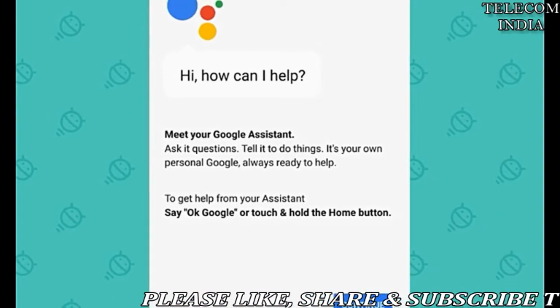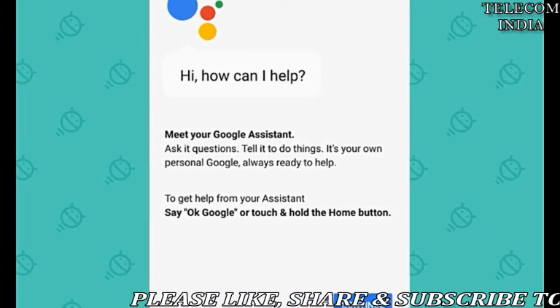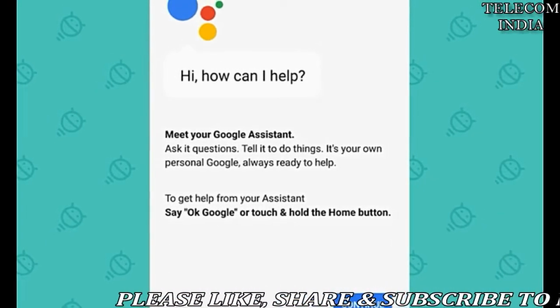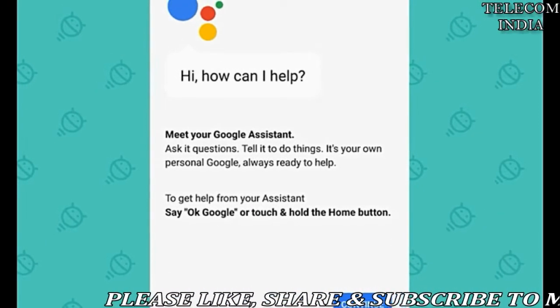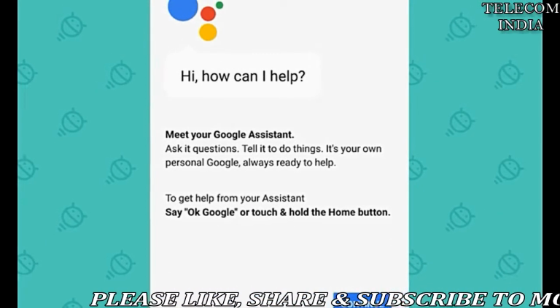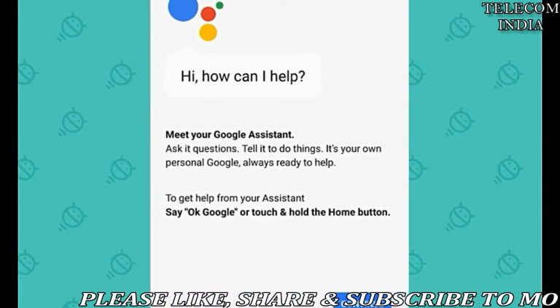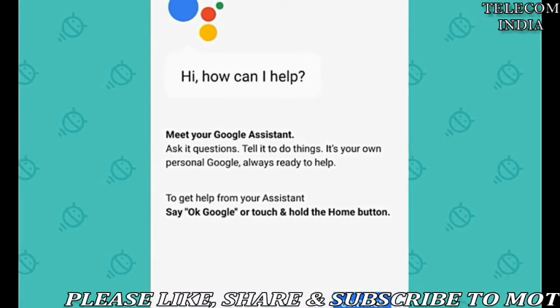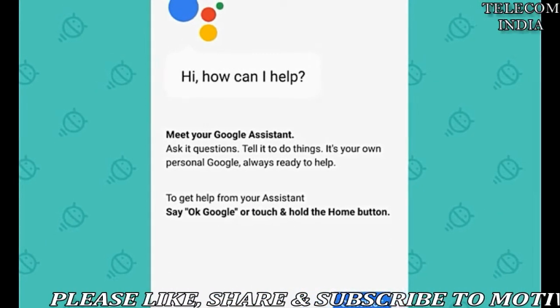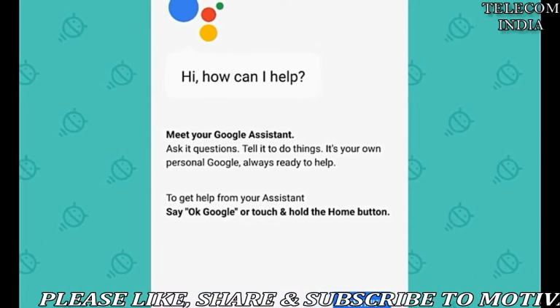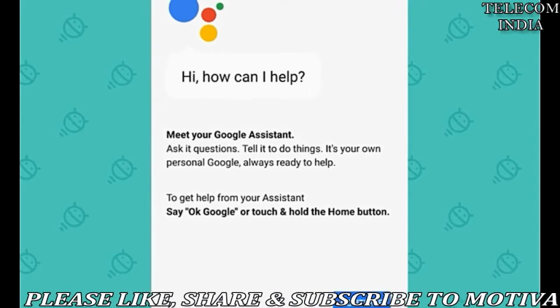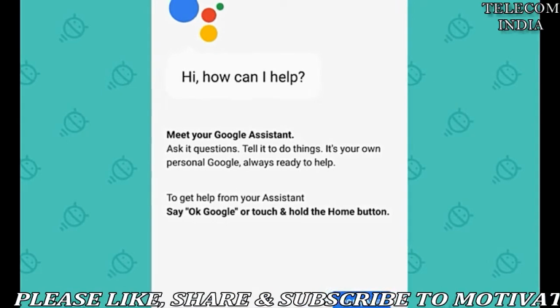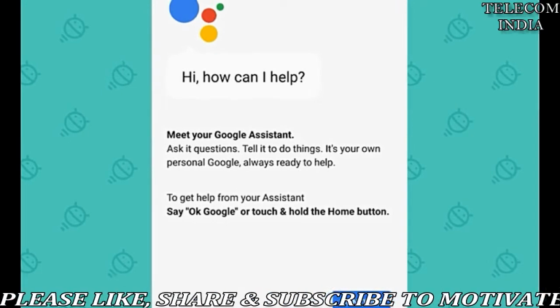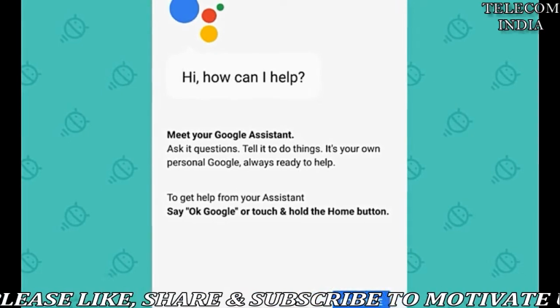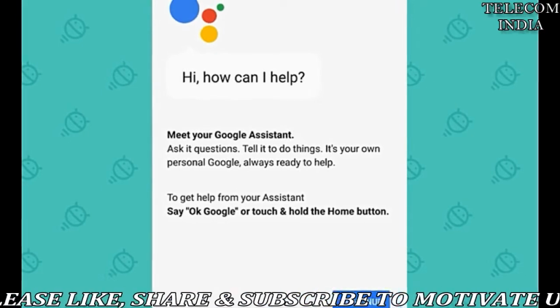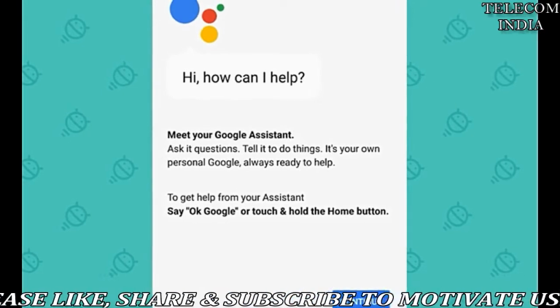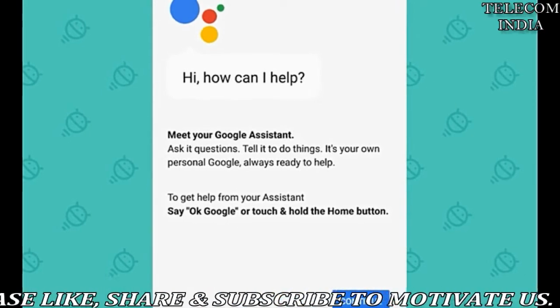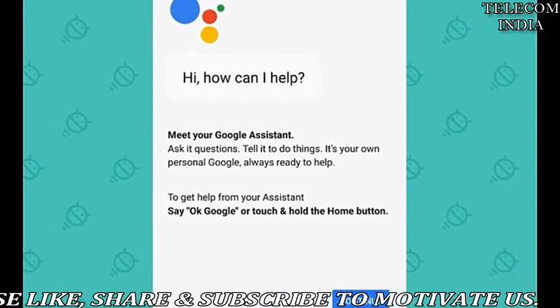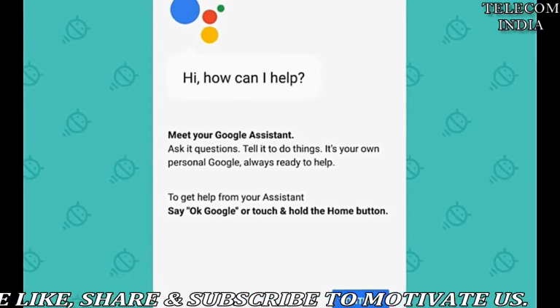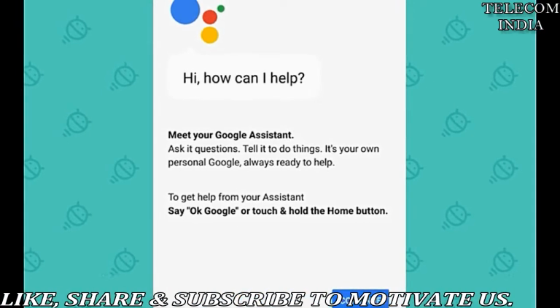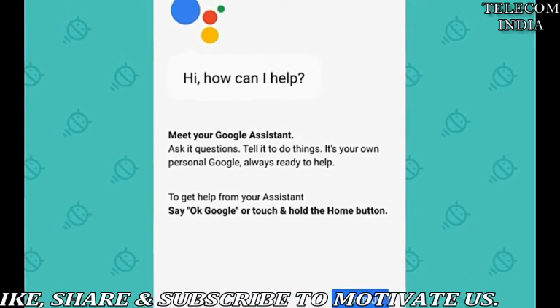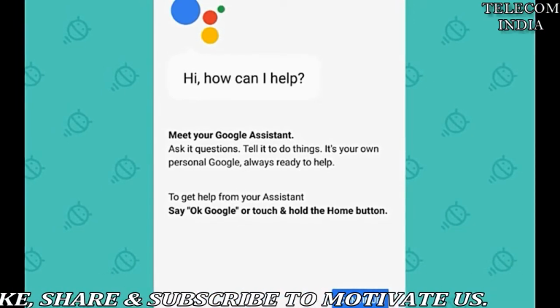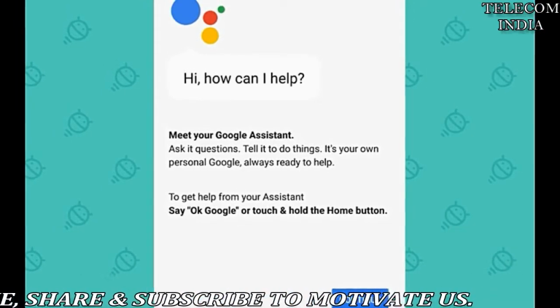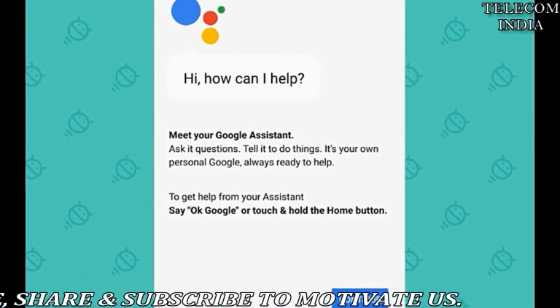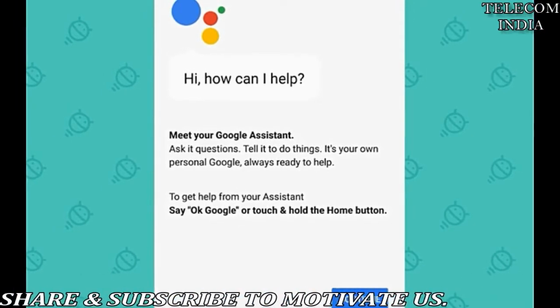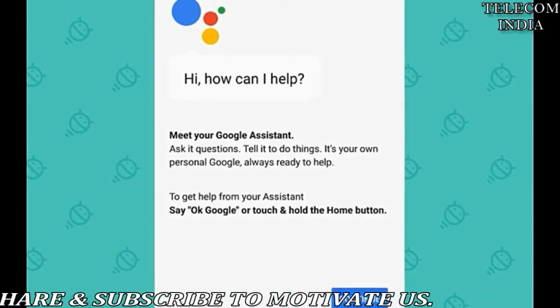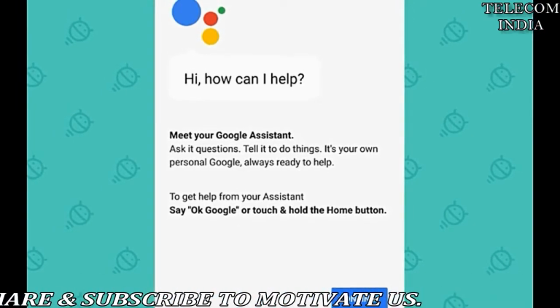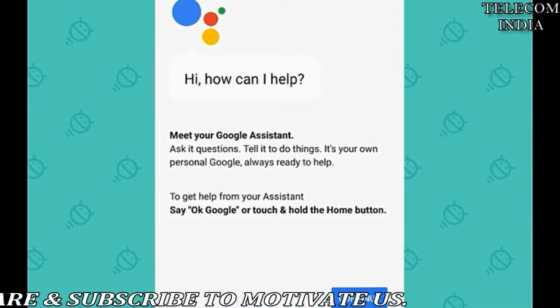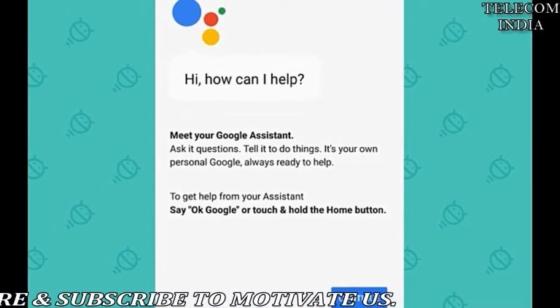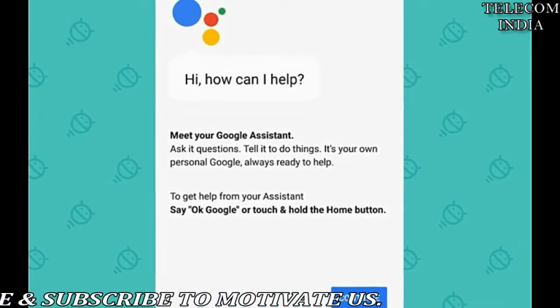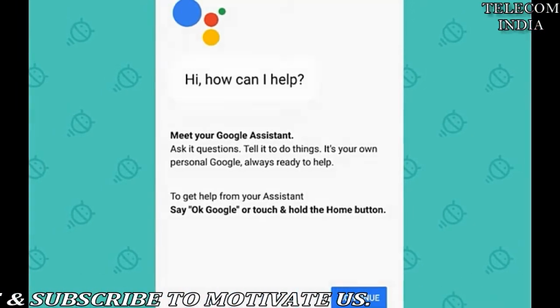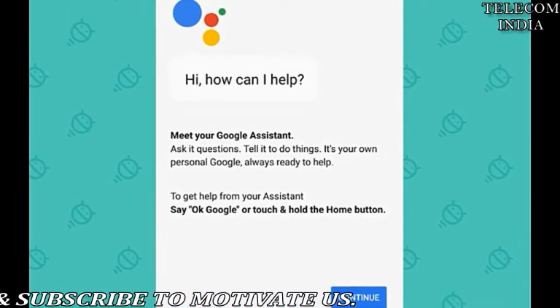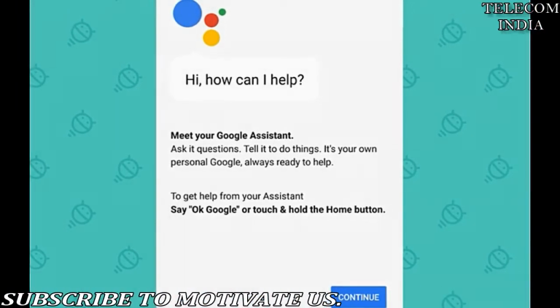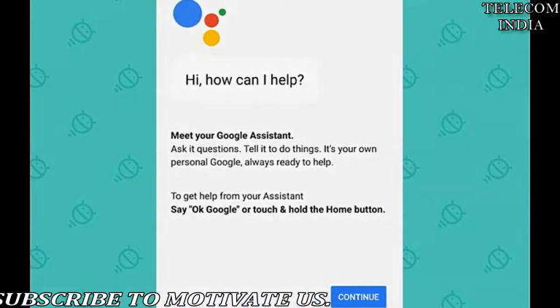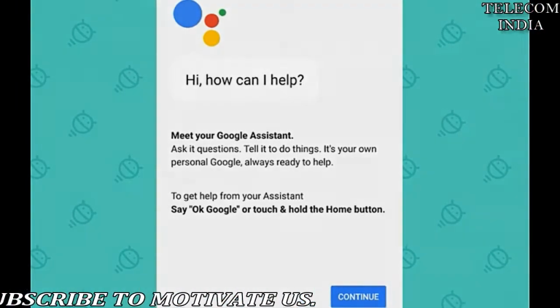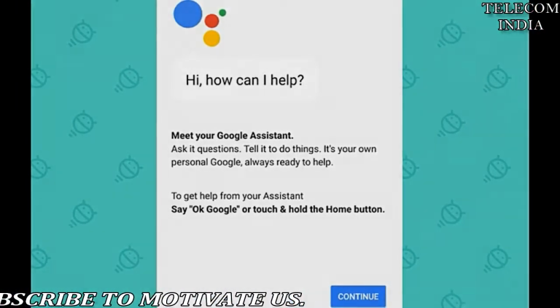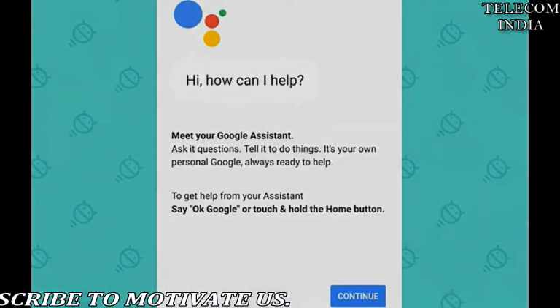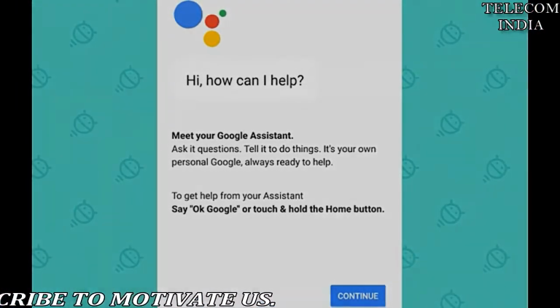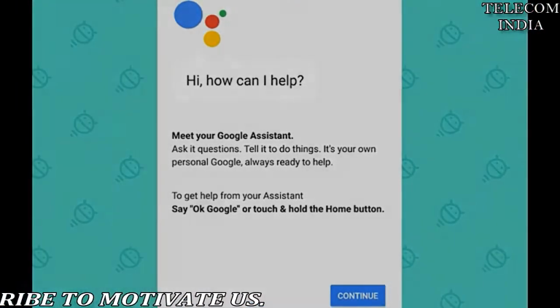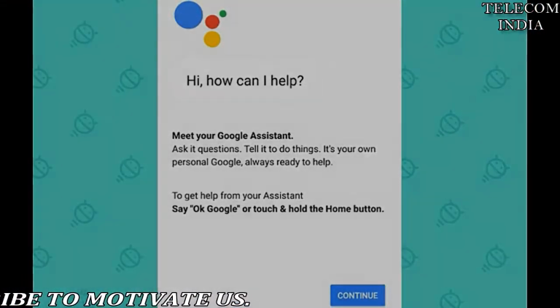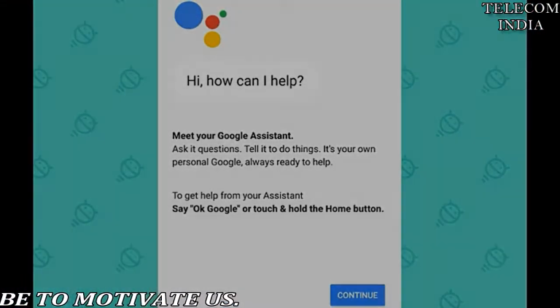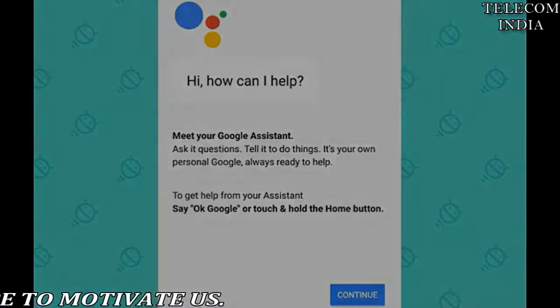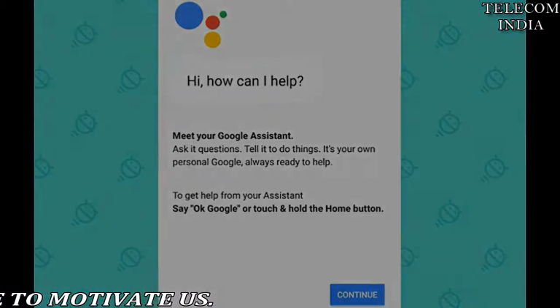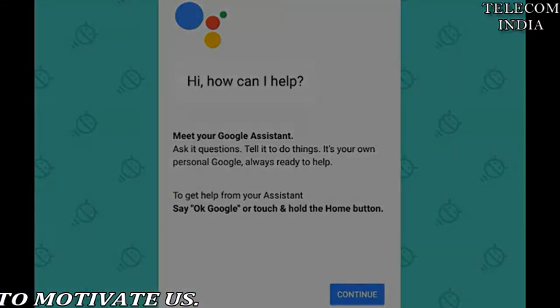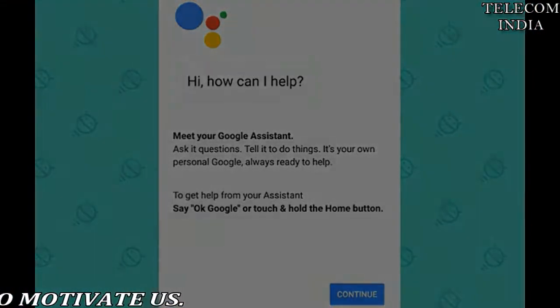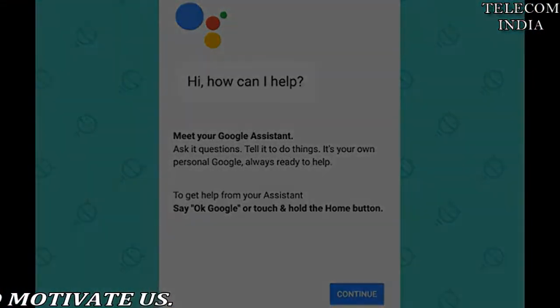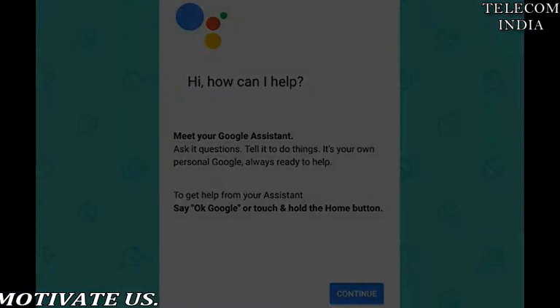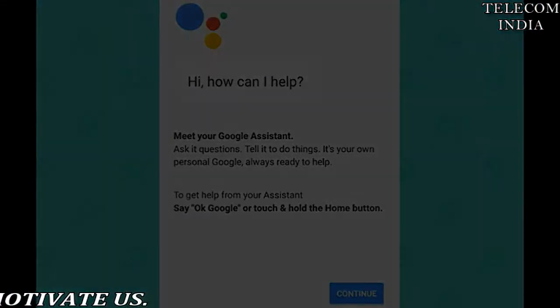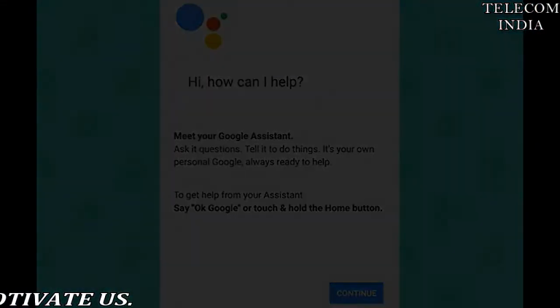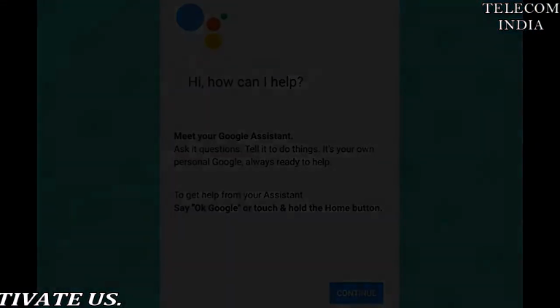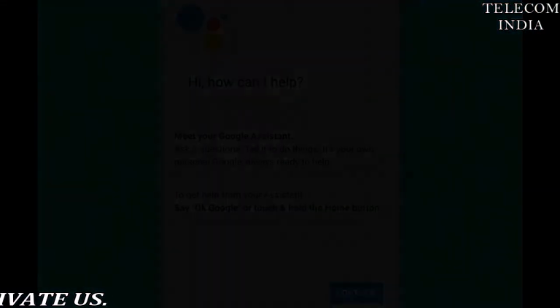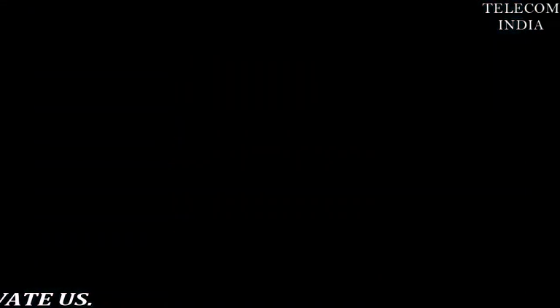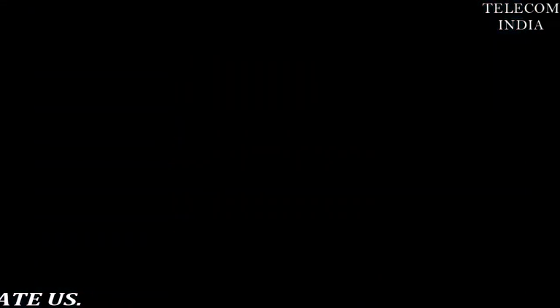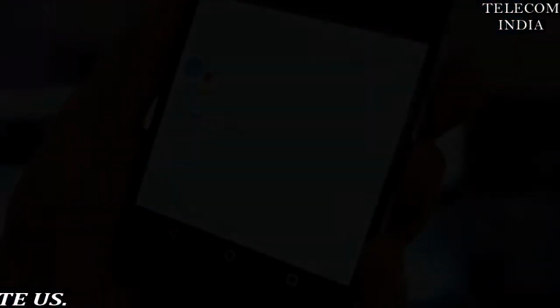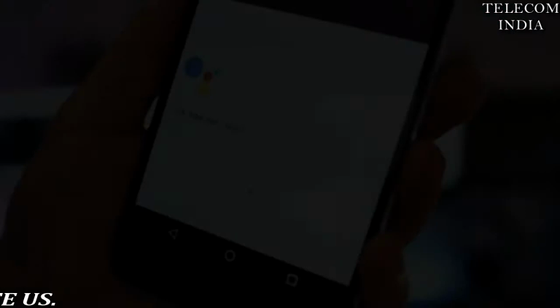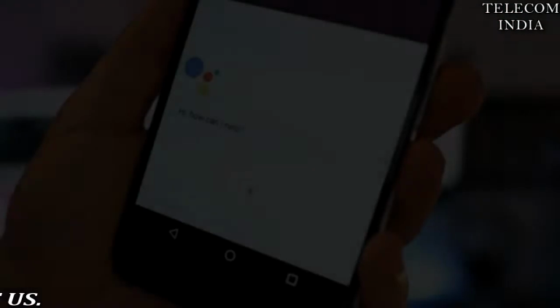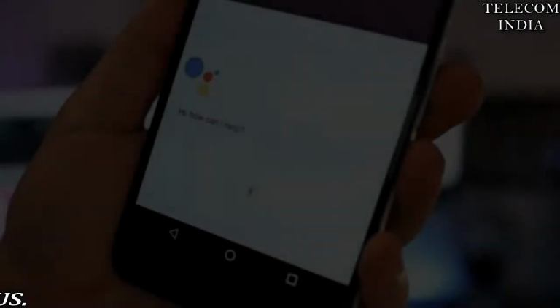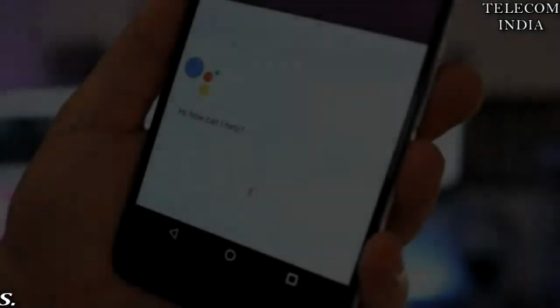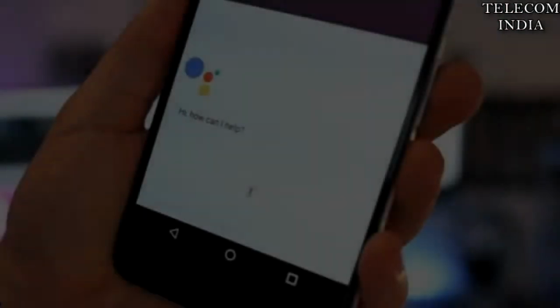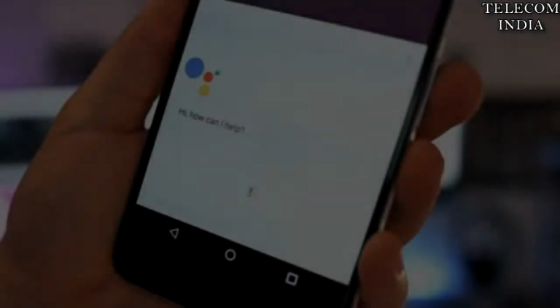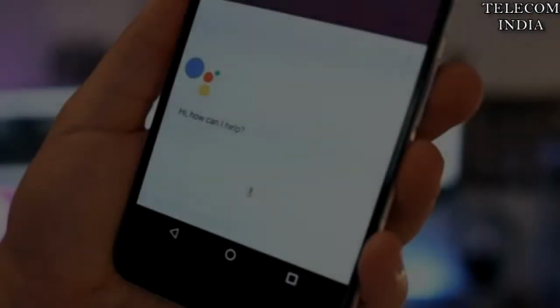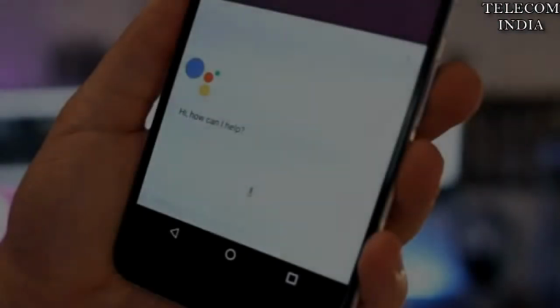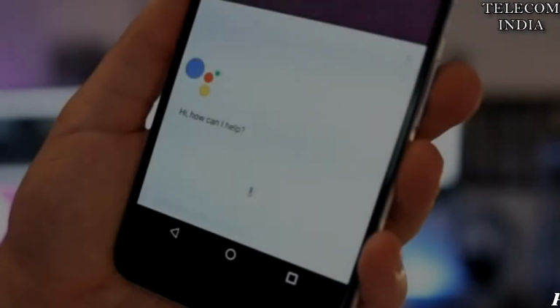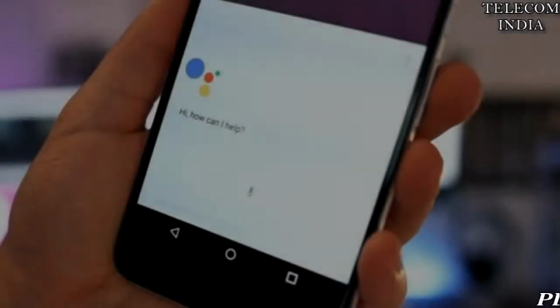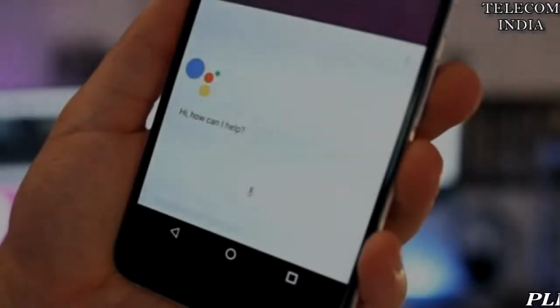Earlier this year, the tech giant introduced its voice assistant to Android 6.0 Marshmallow OS with Google Play services.